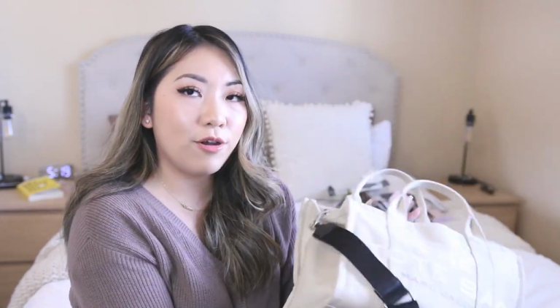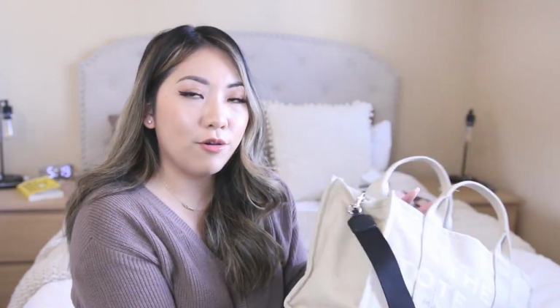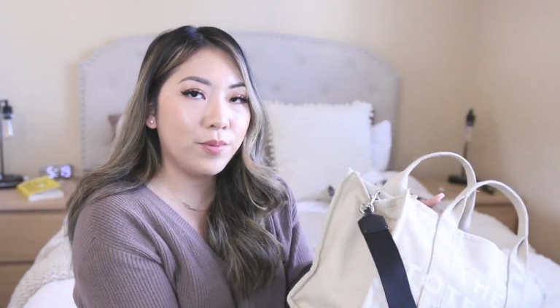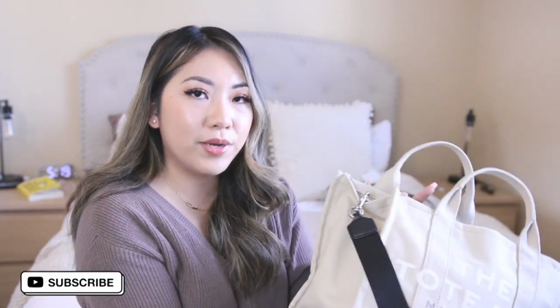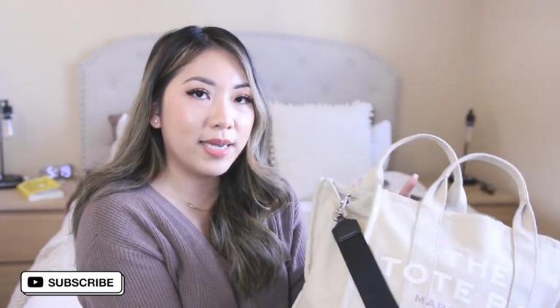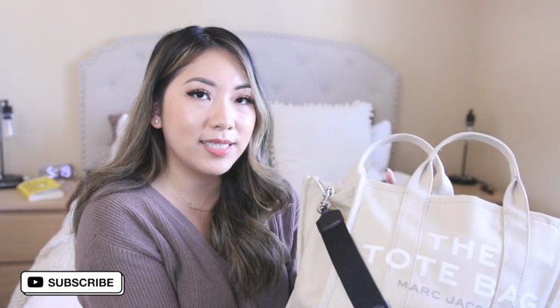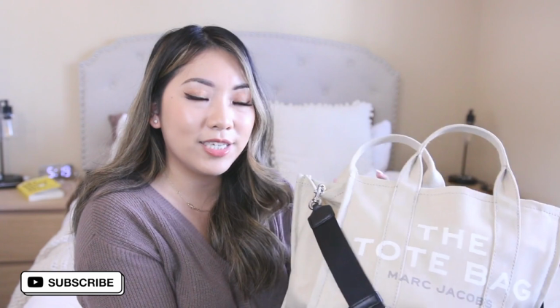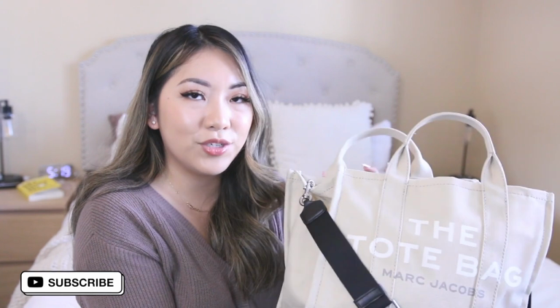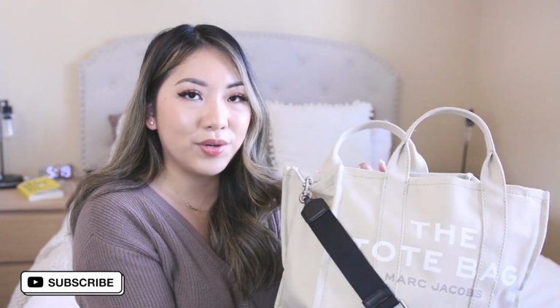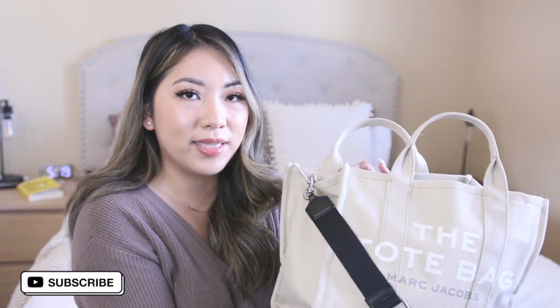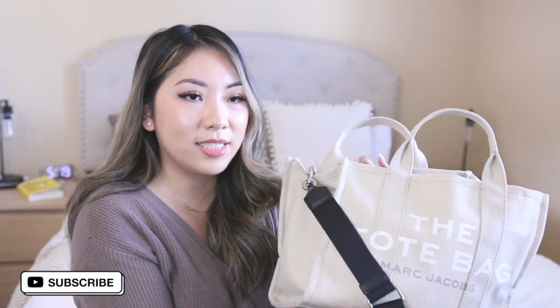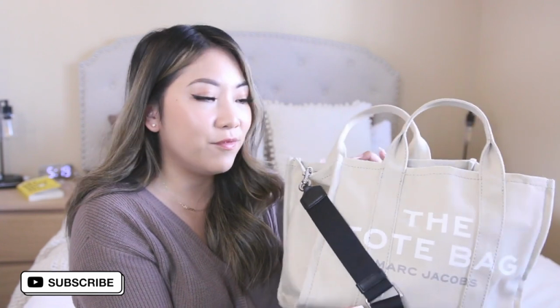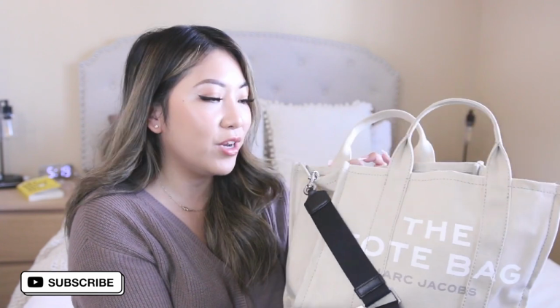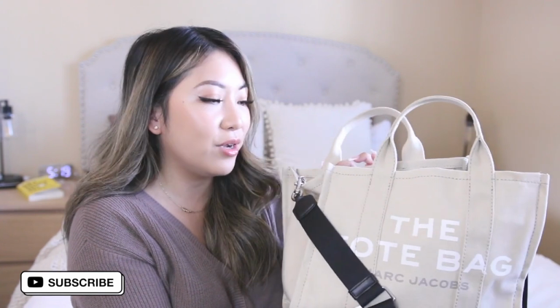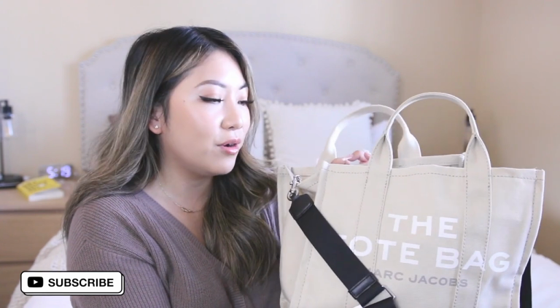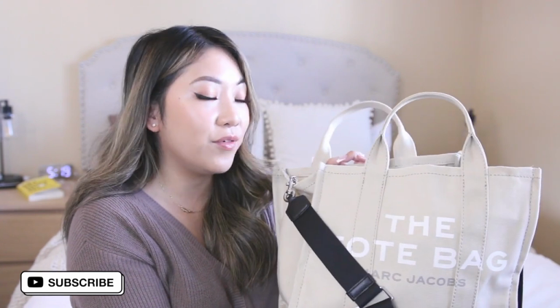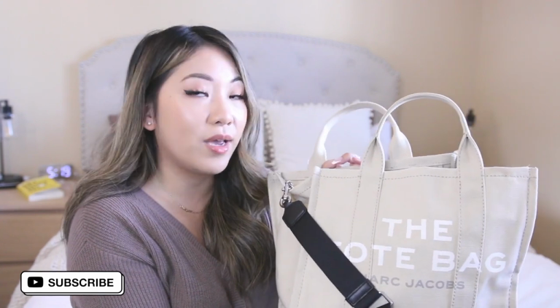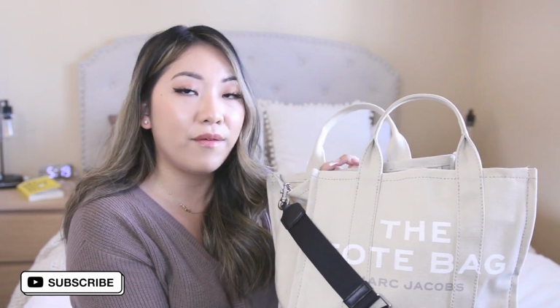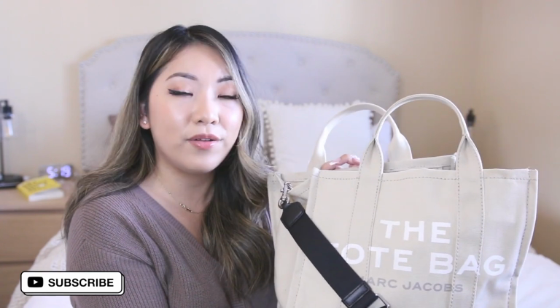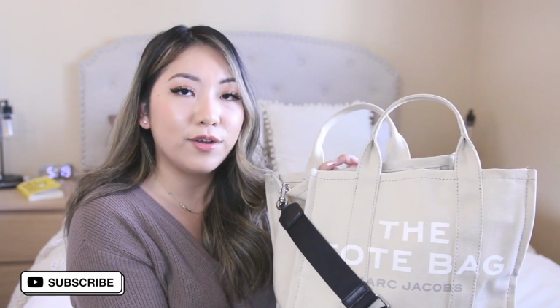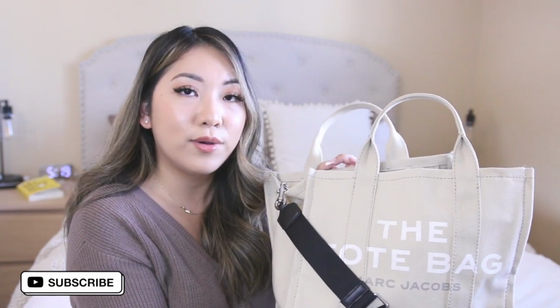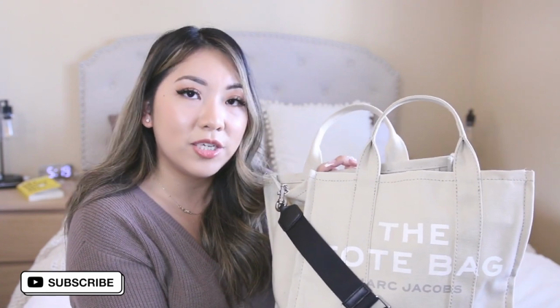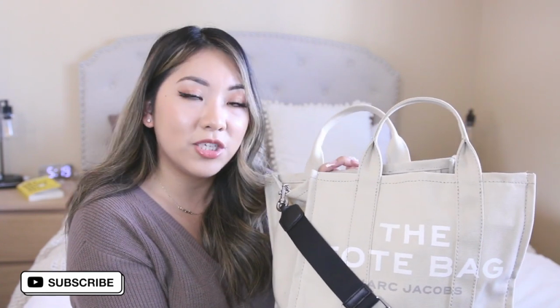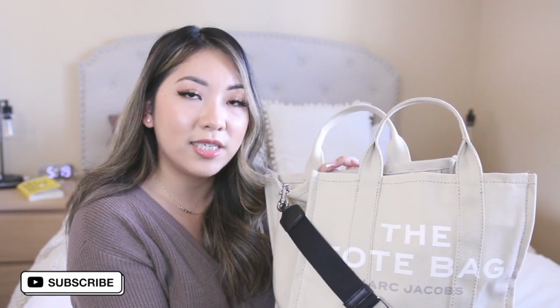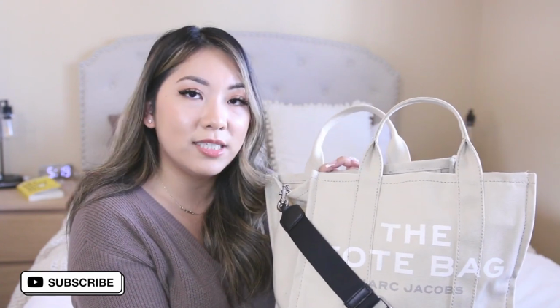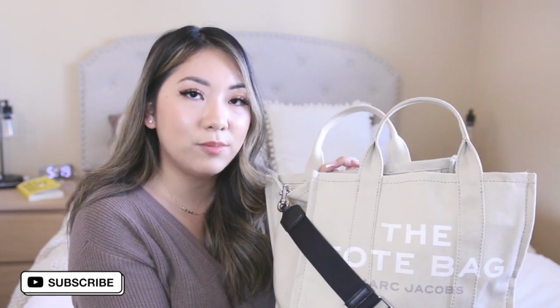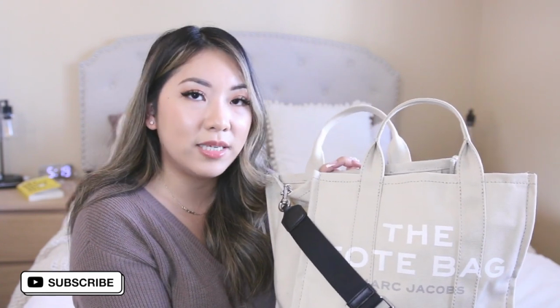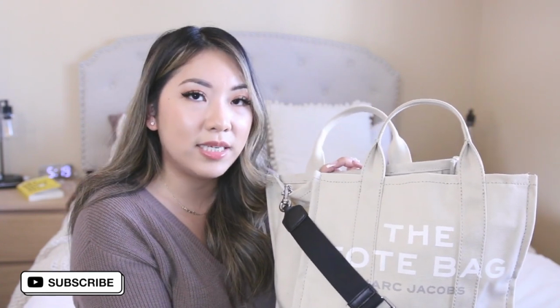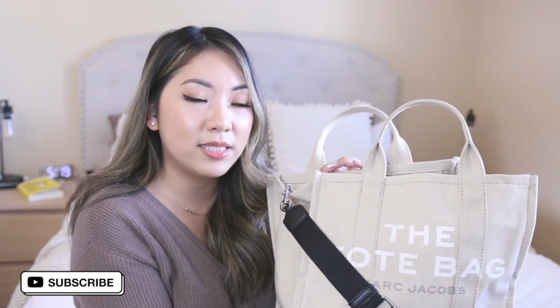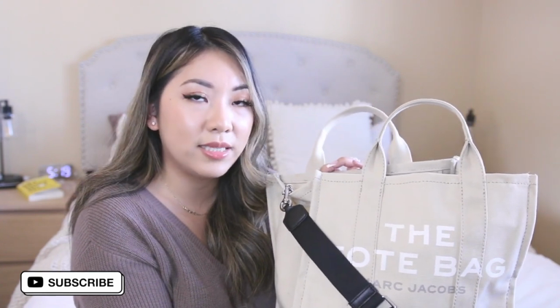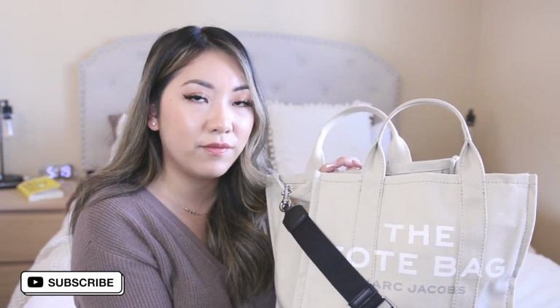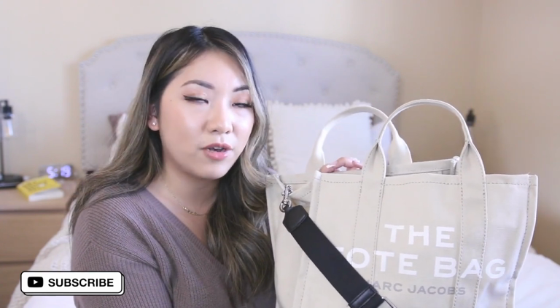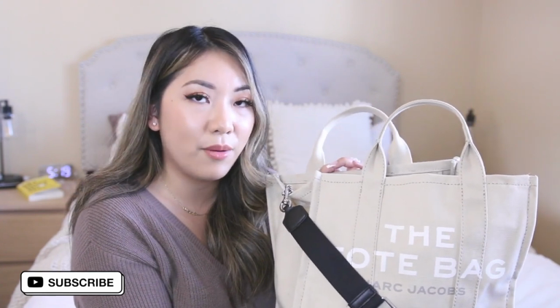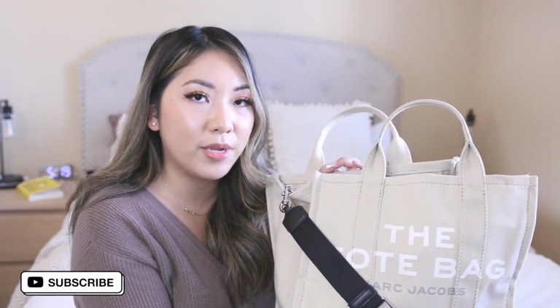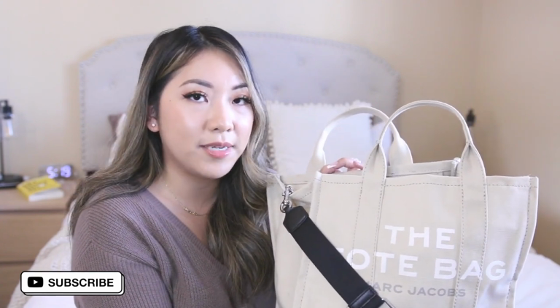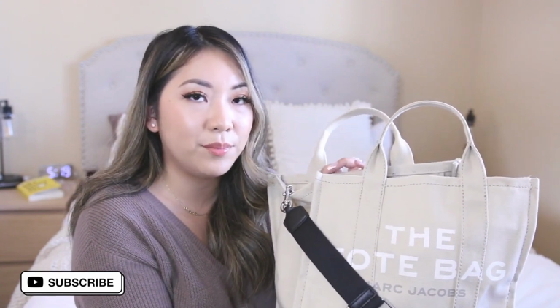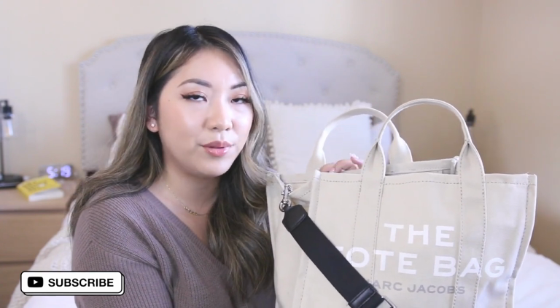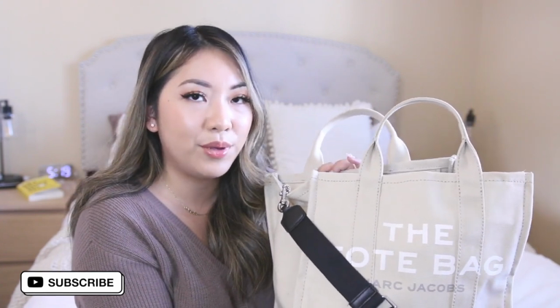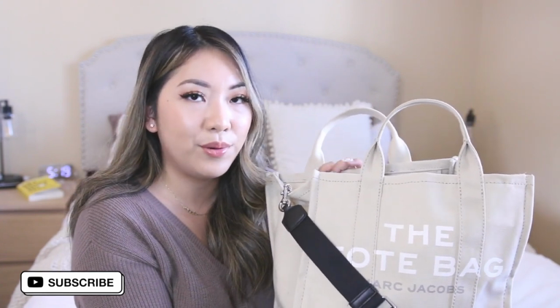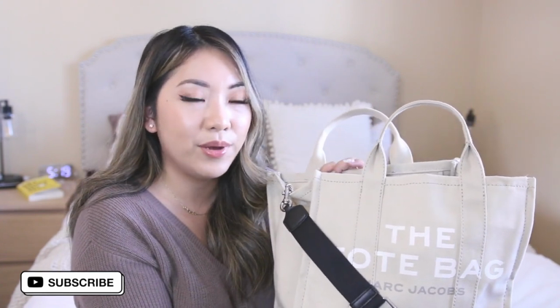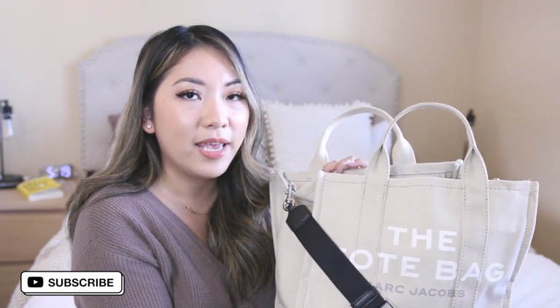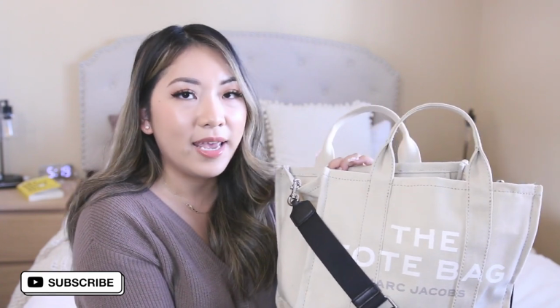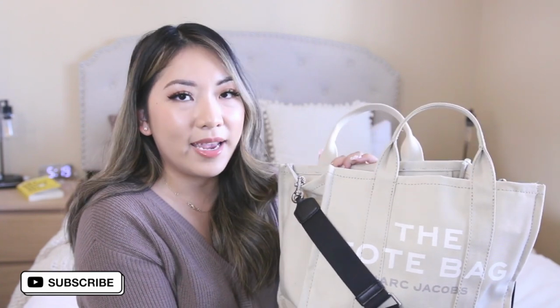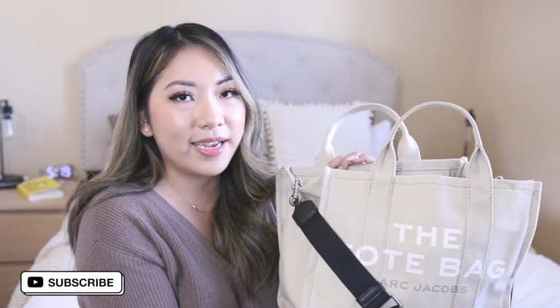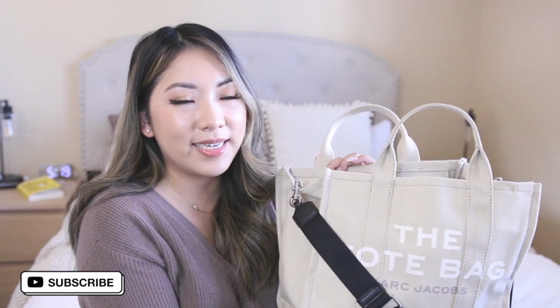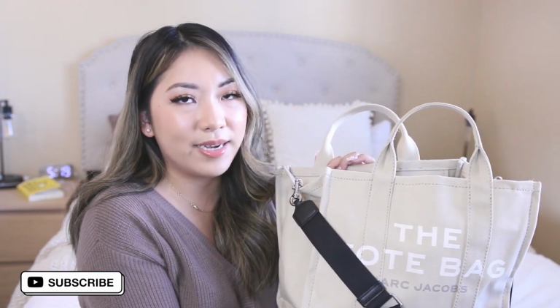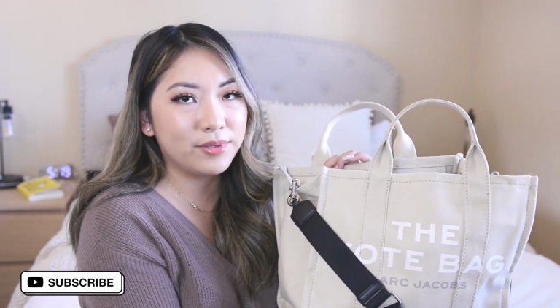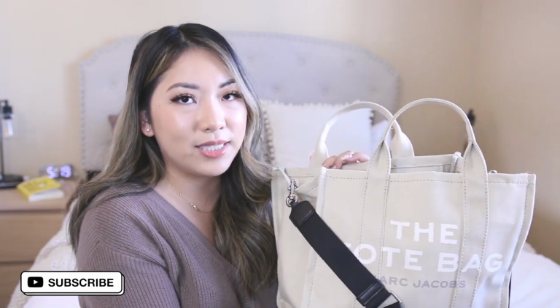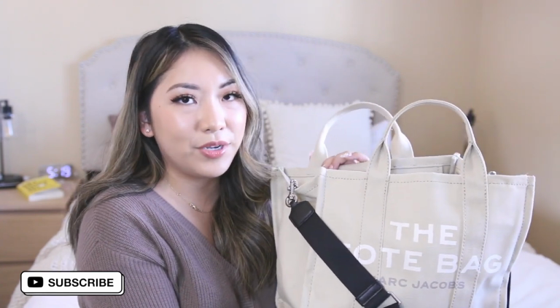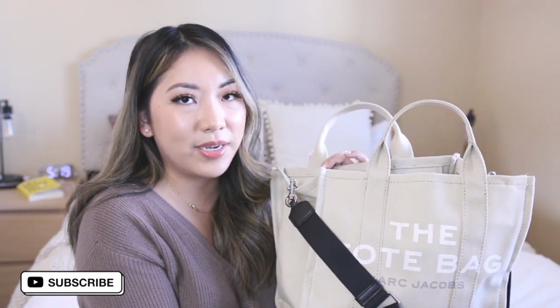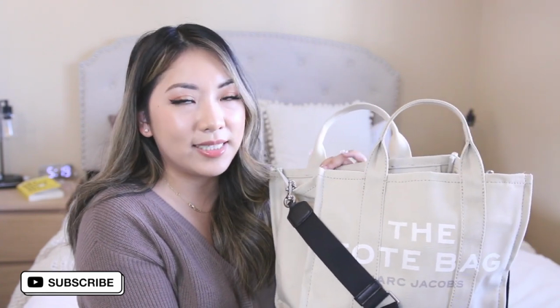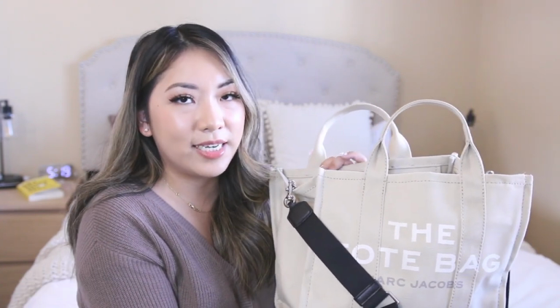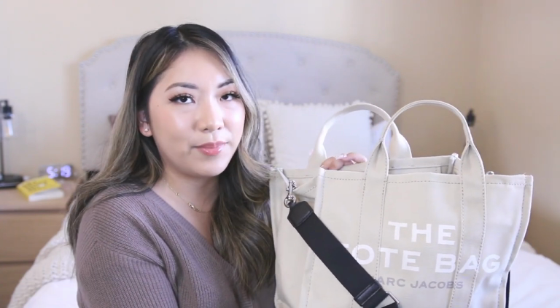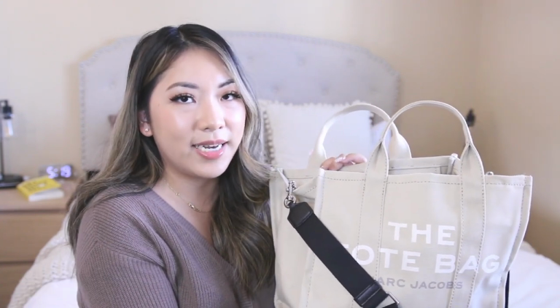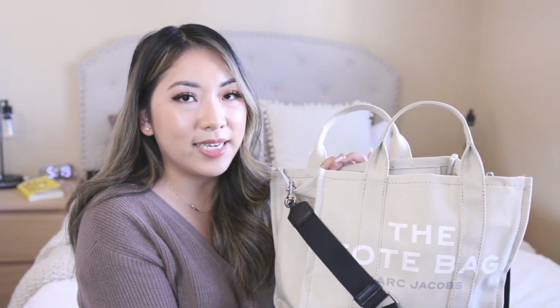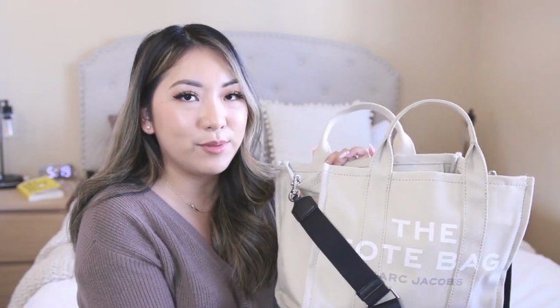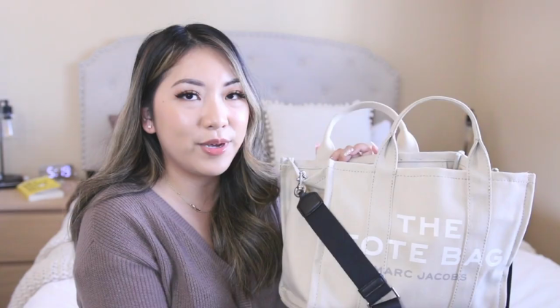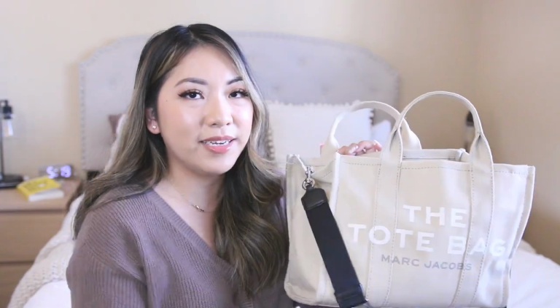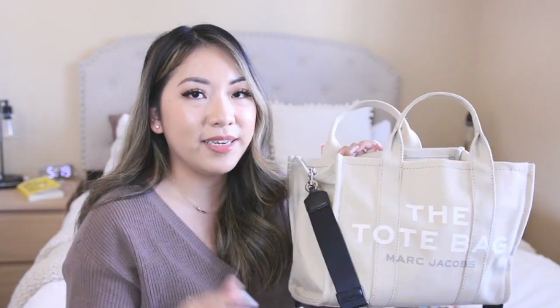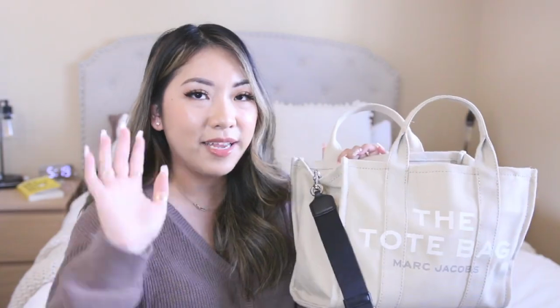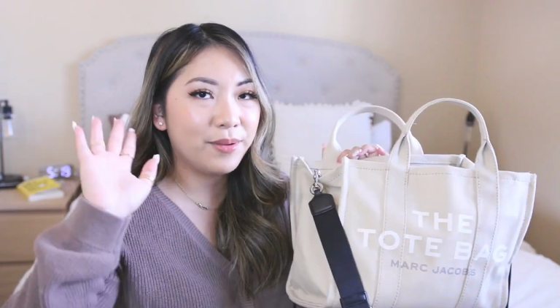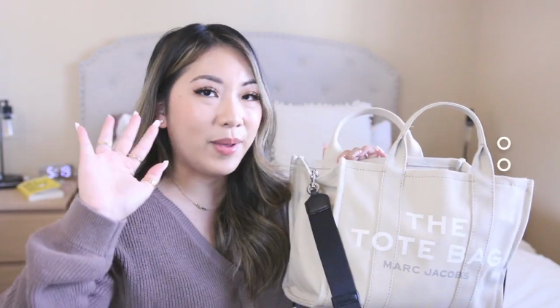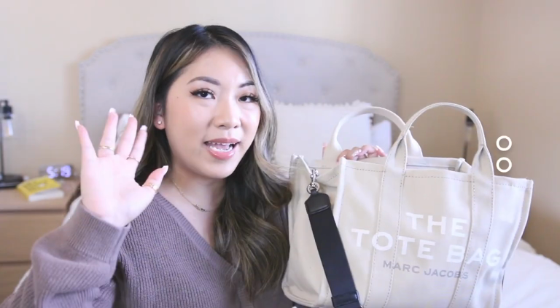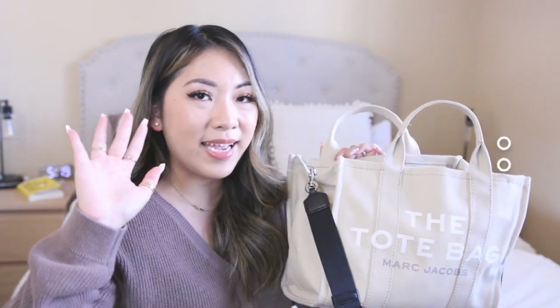I hope you guys enjoyed this video. If you have any questions please leave a comment down below and I will see you guys in my next one. Bye!